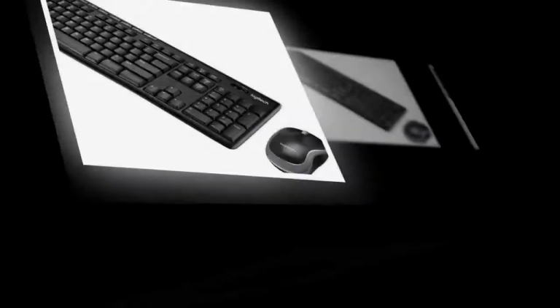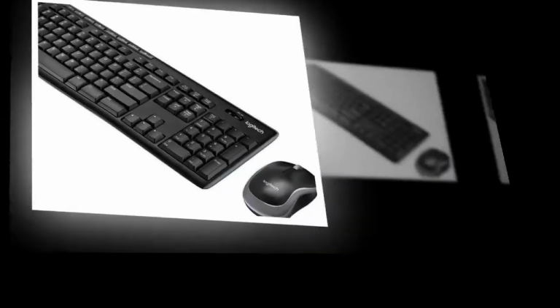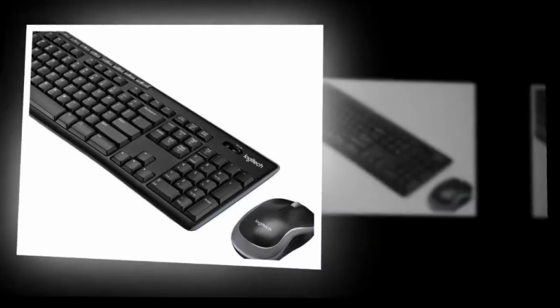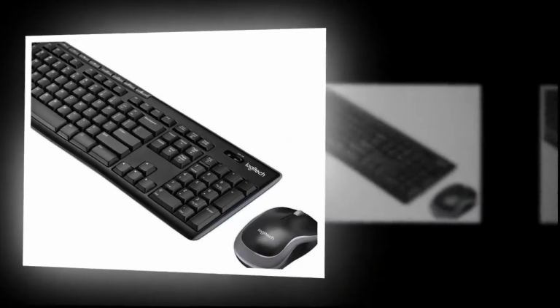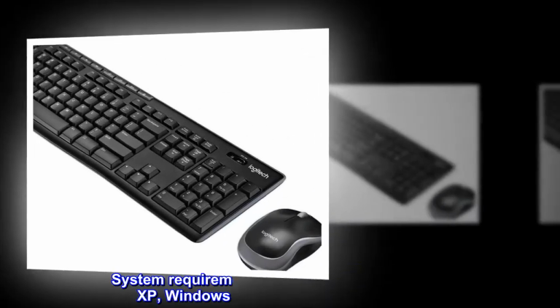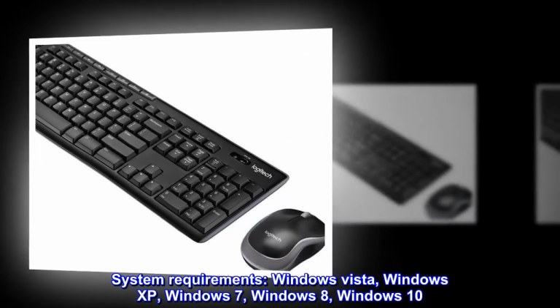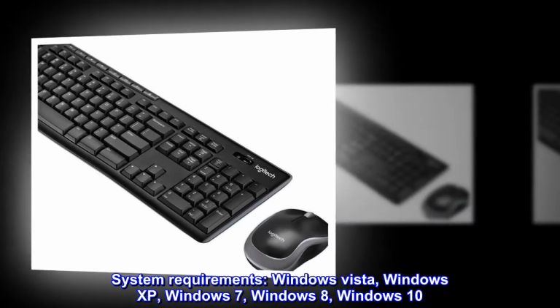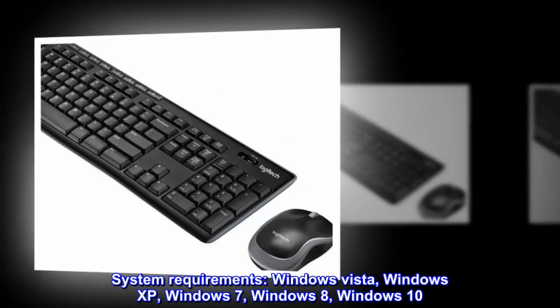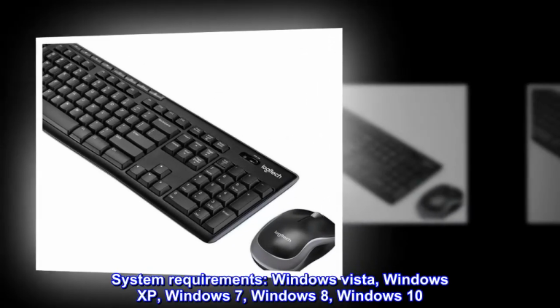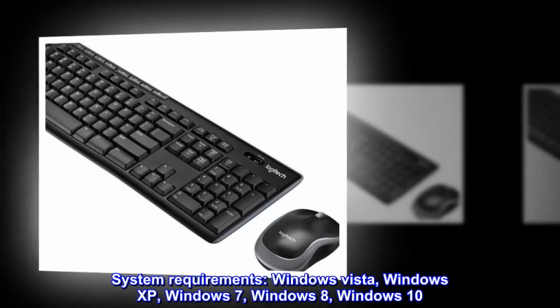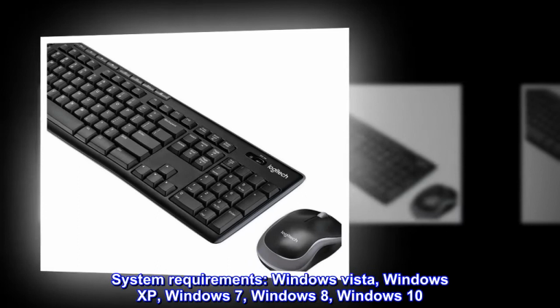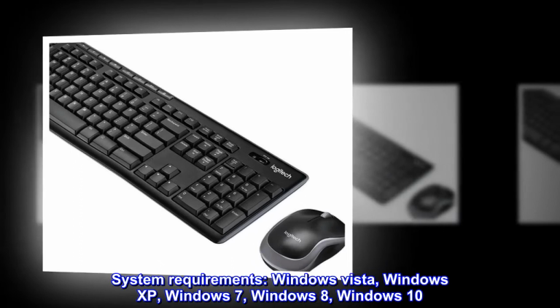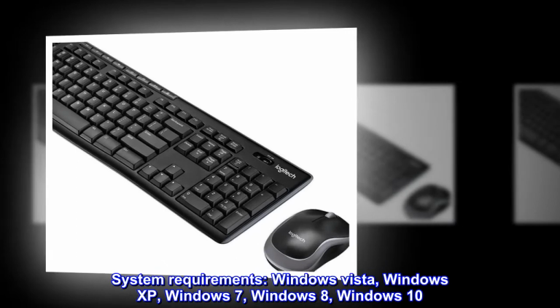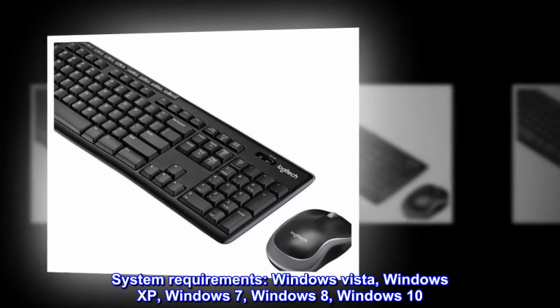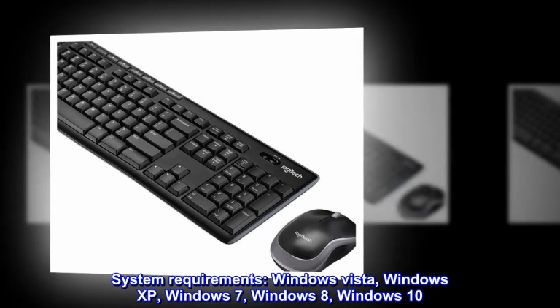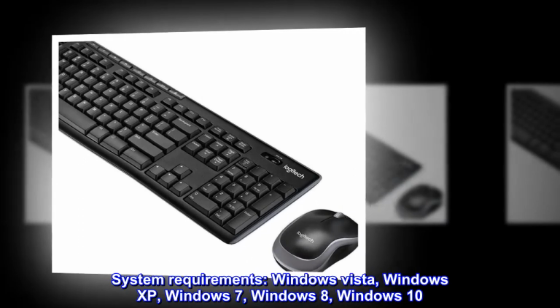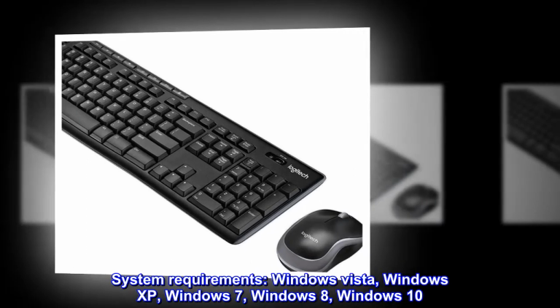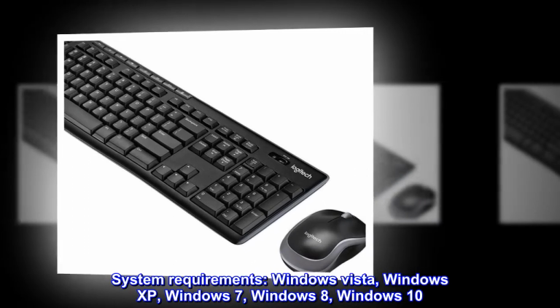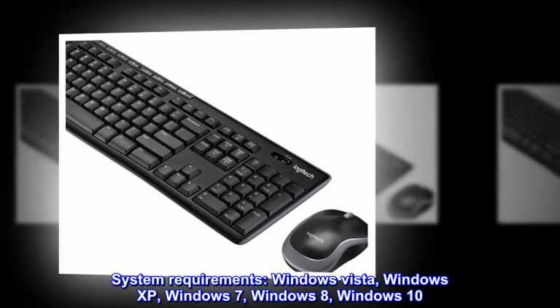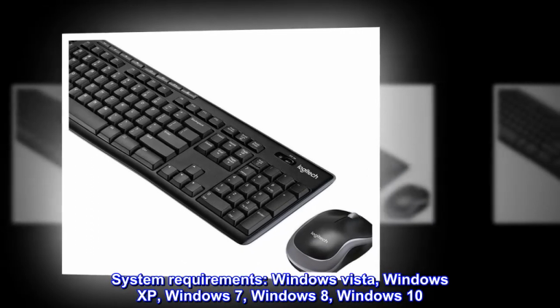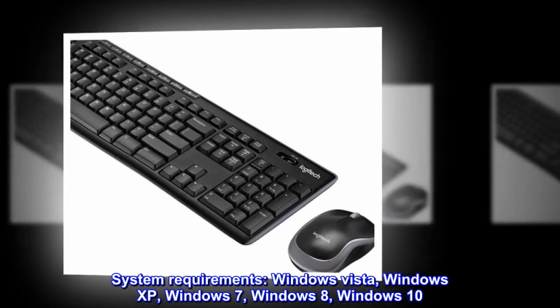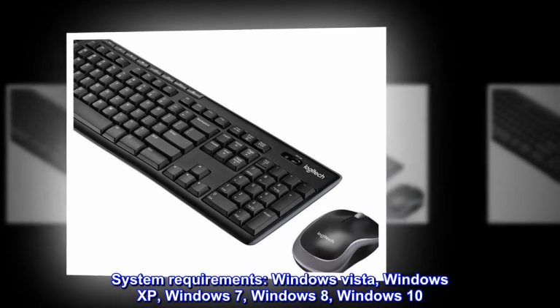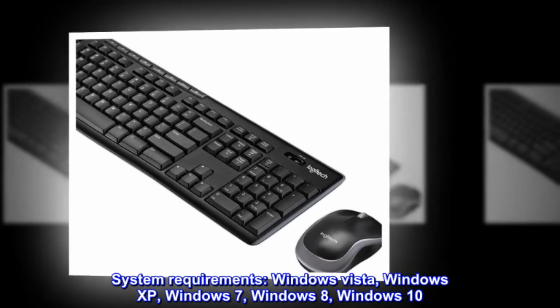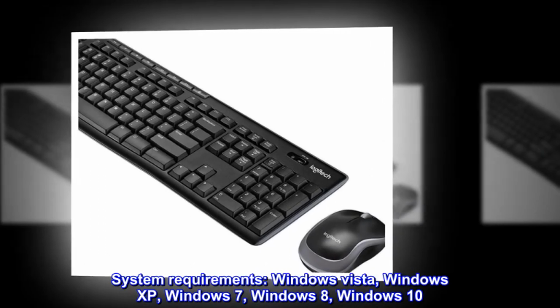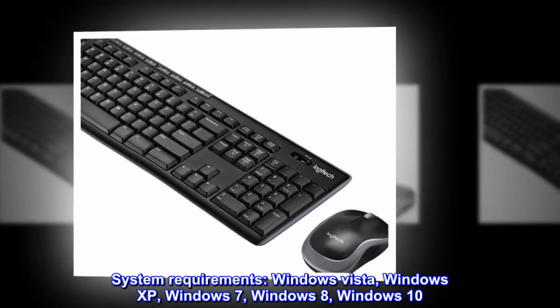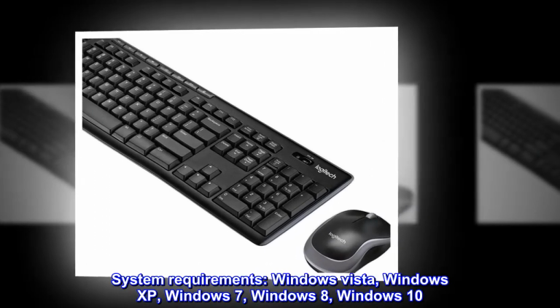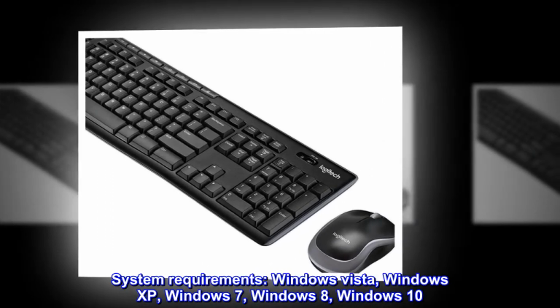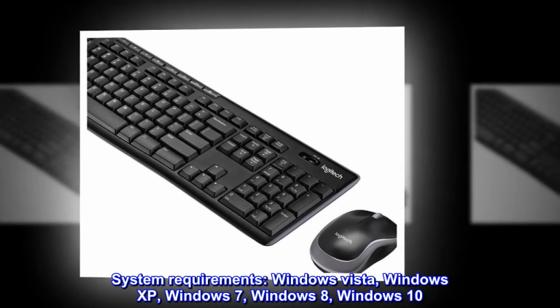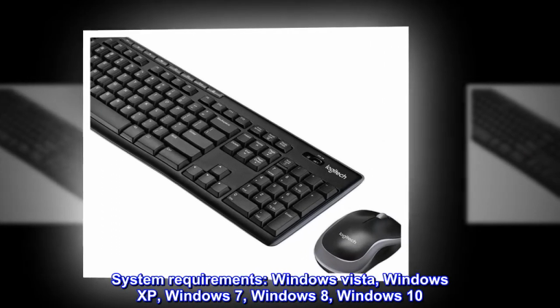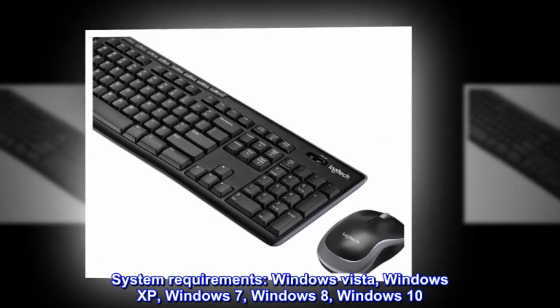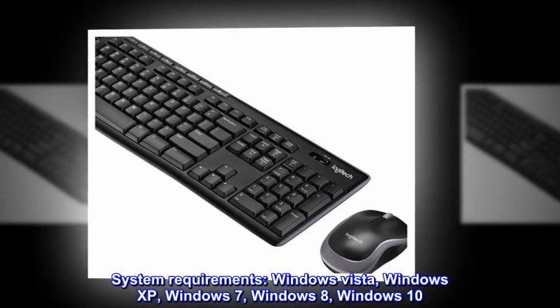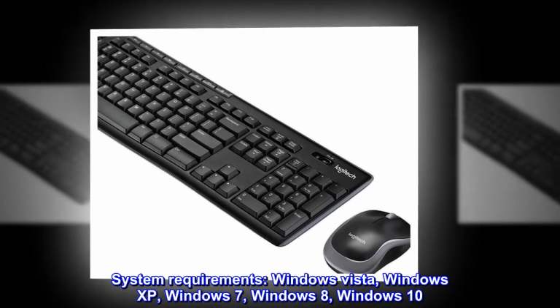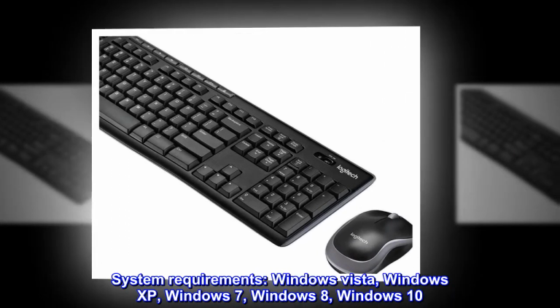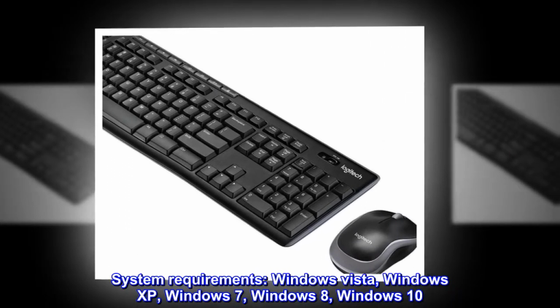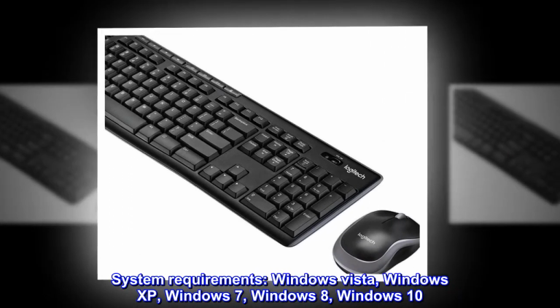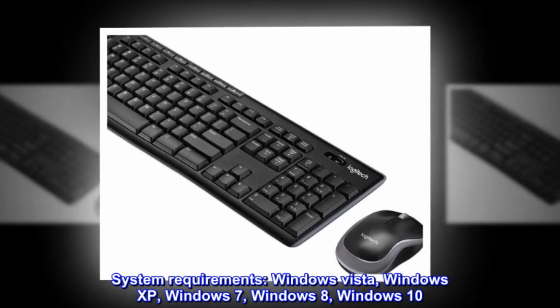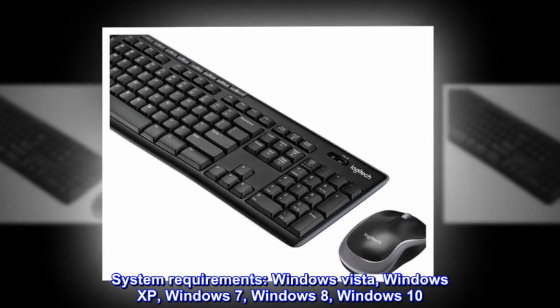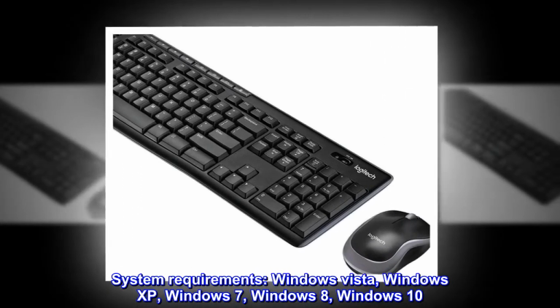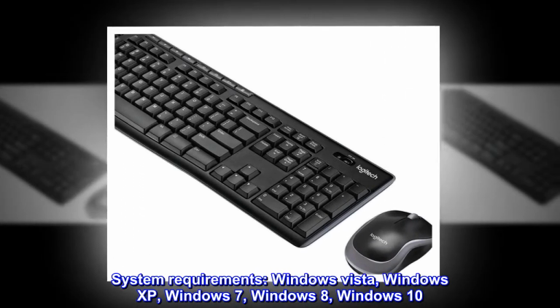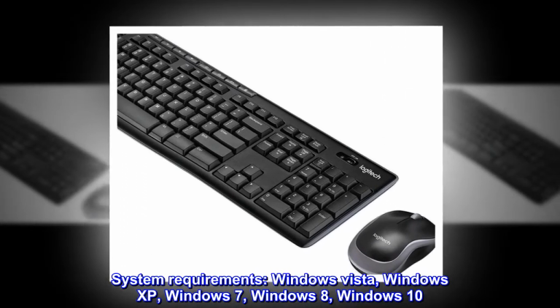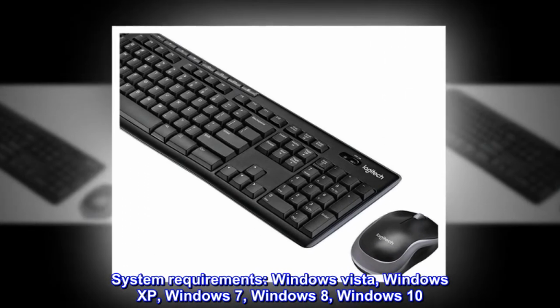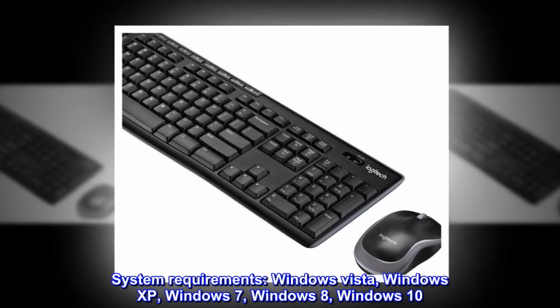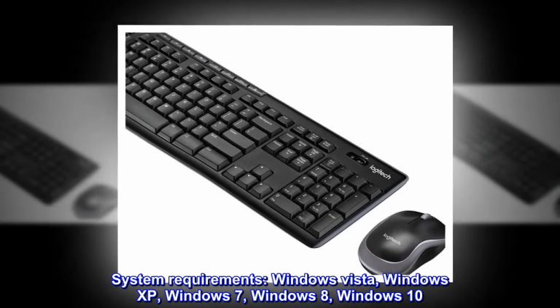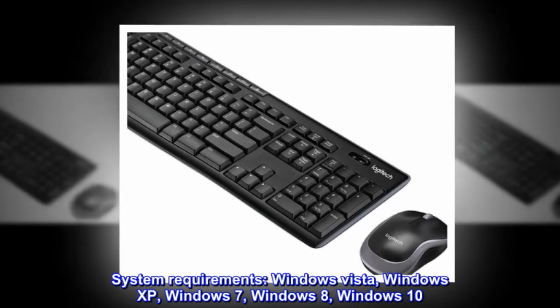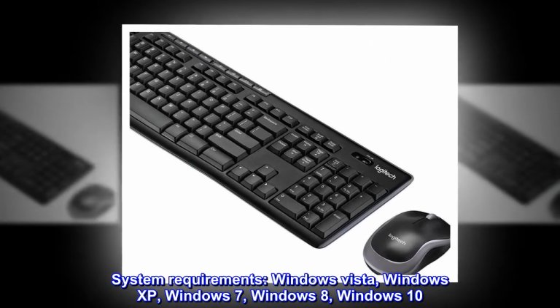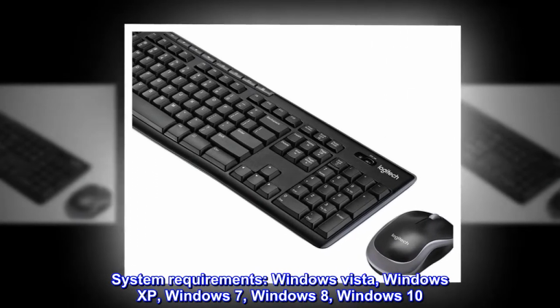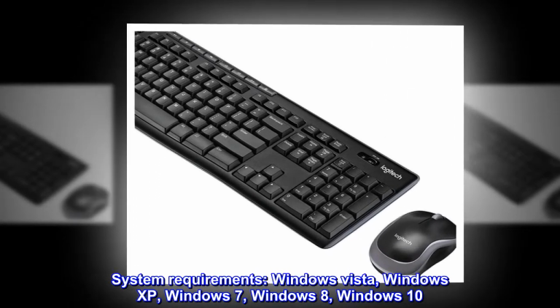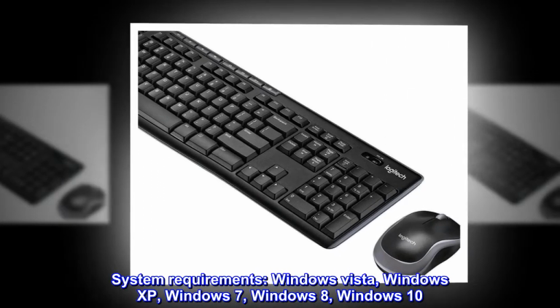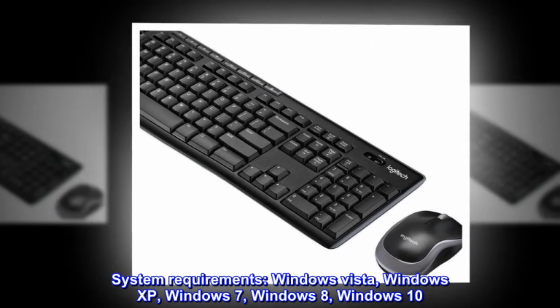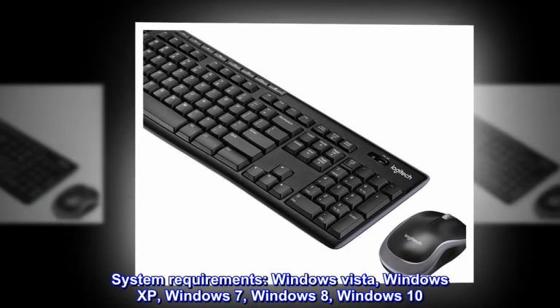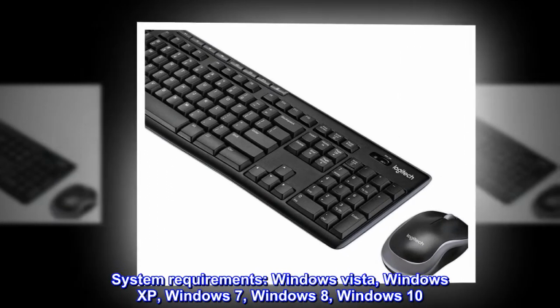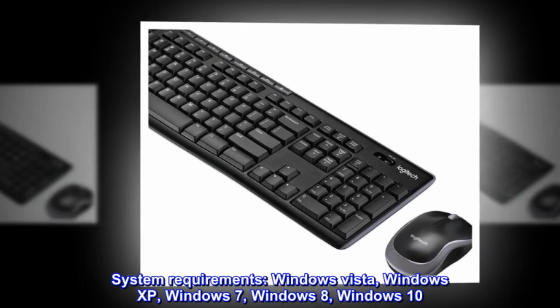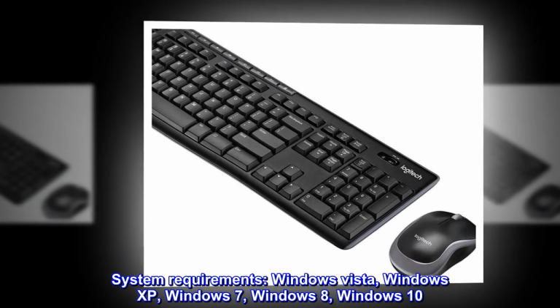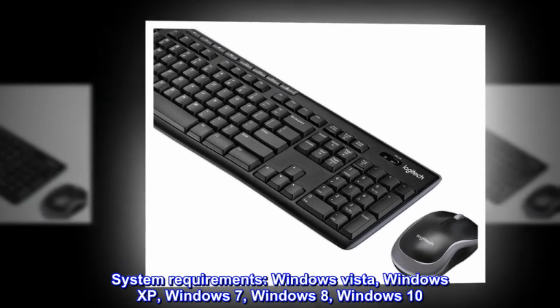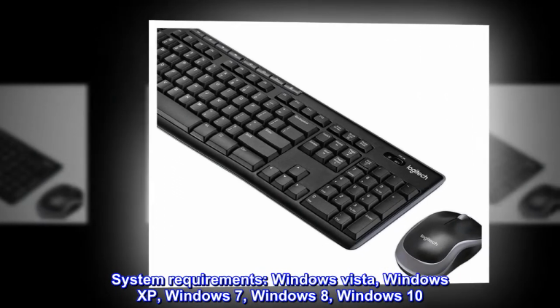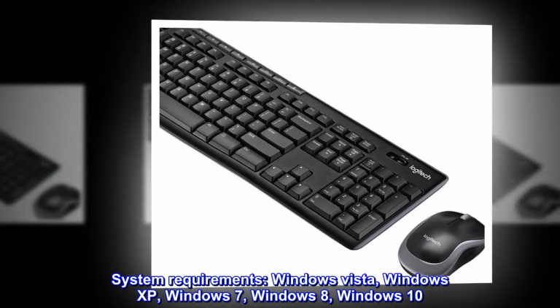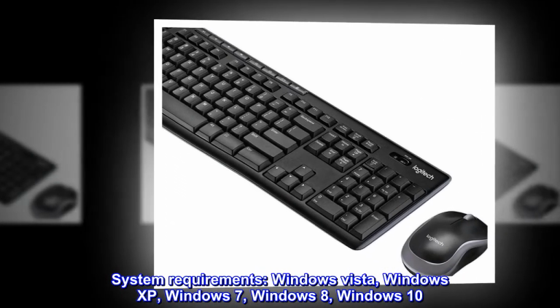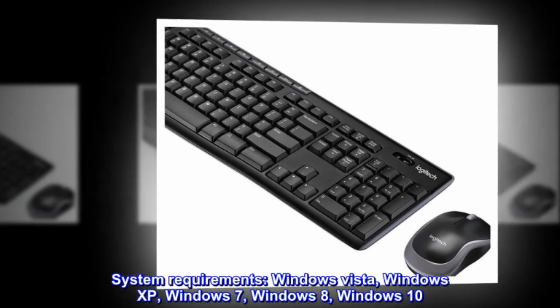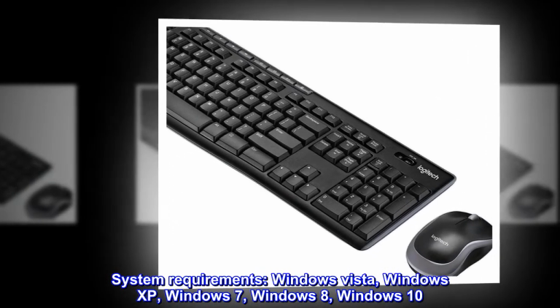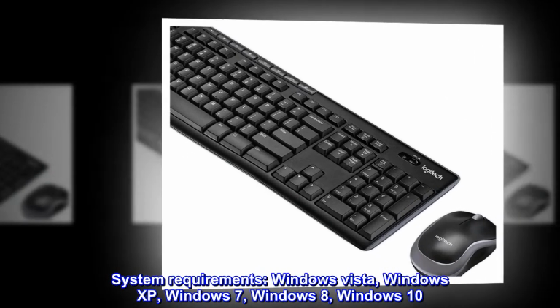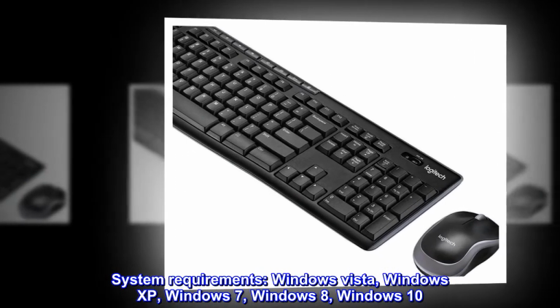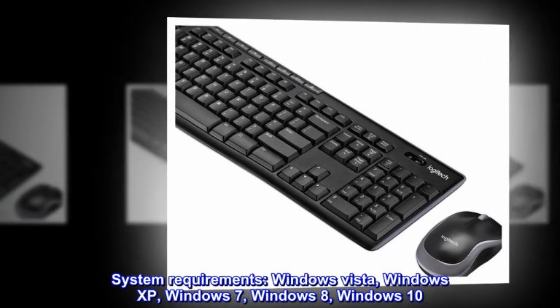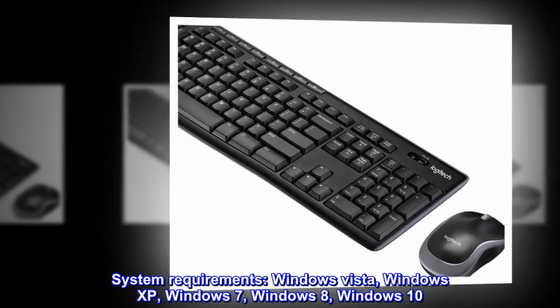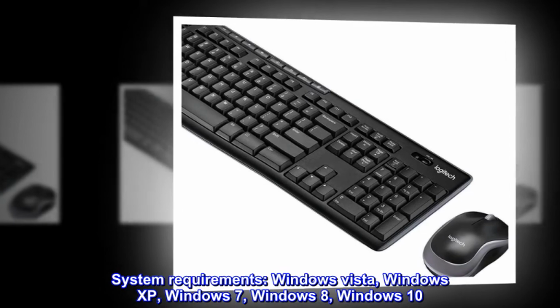System requirements: Windows Vista, Windows XP, Windows 7, Windows 8, Windows 10.